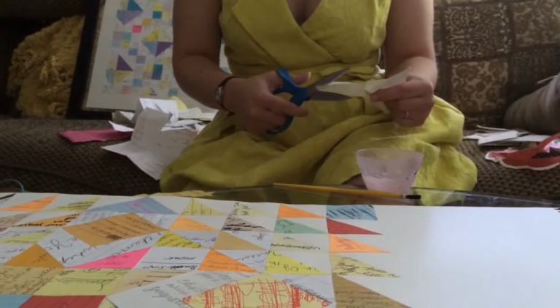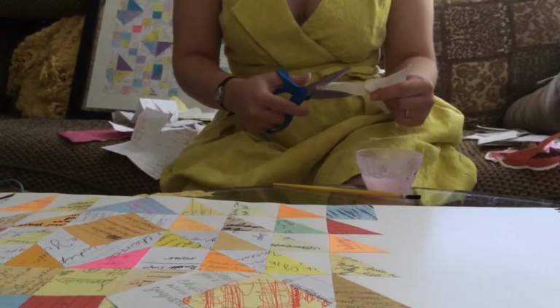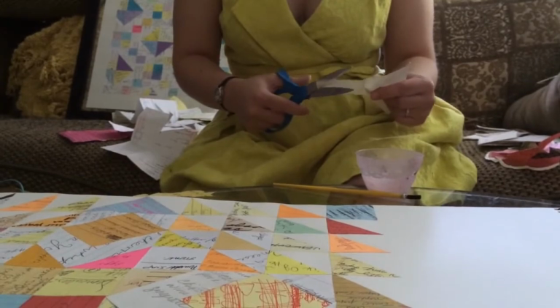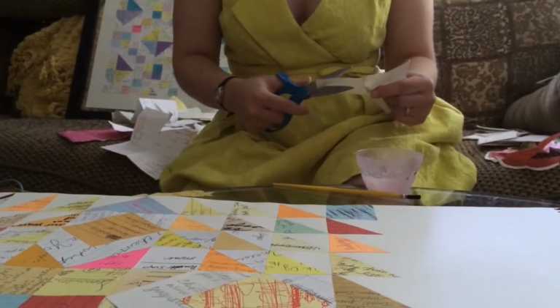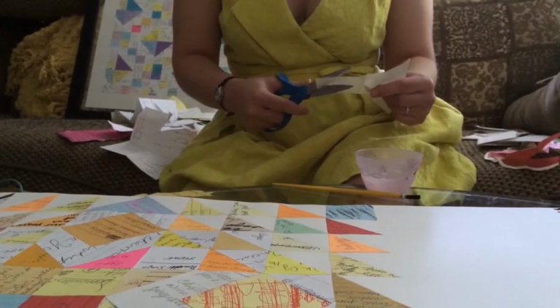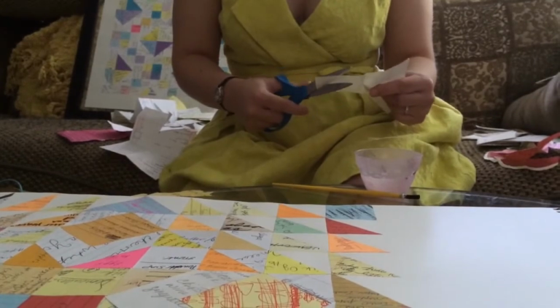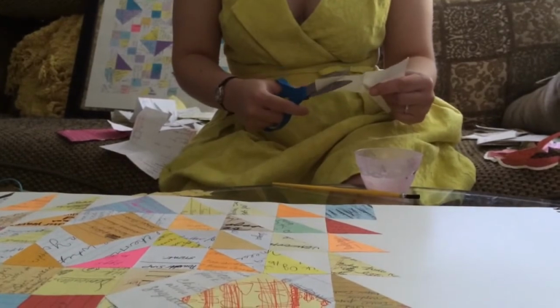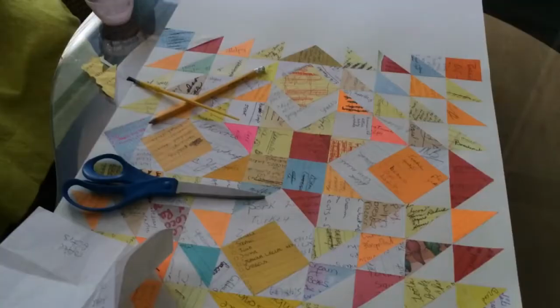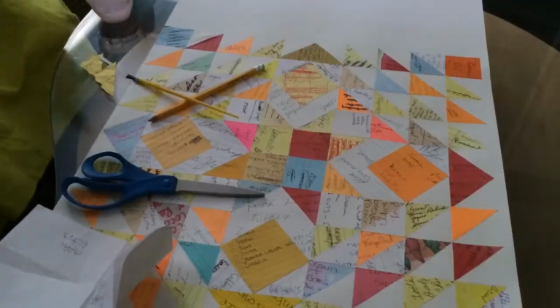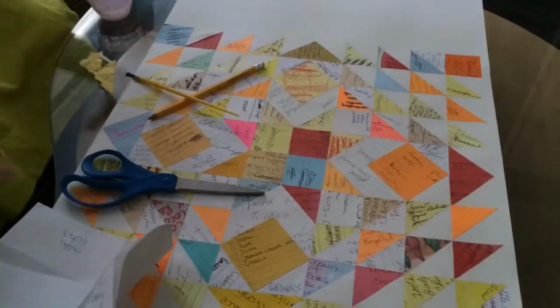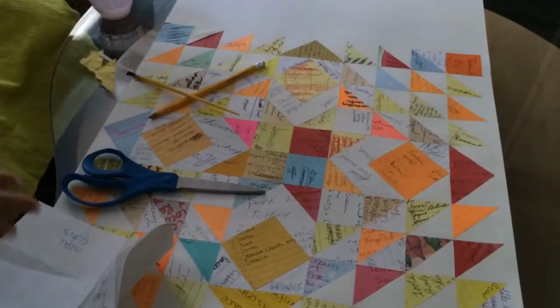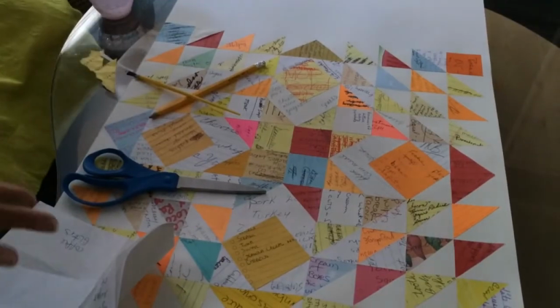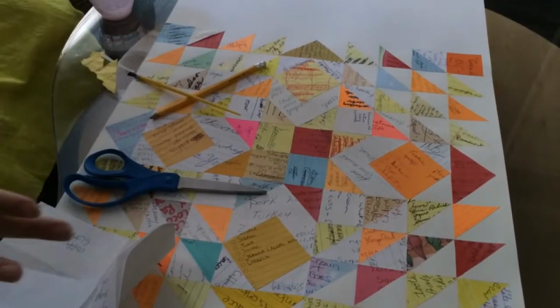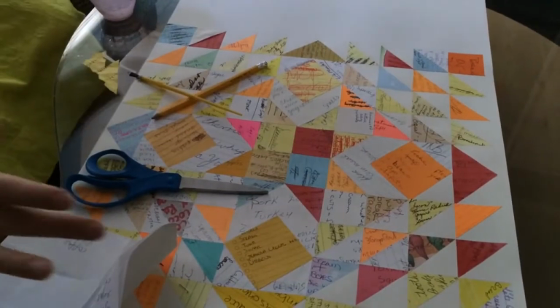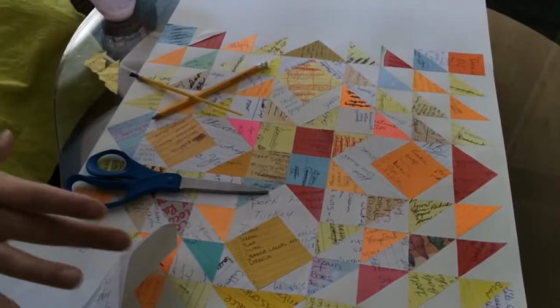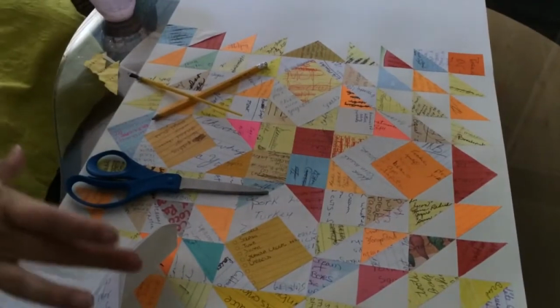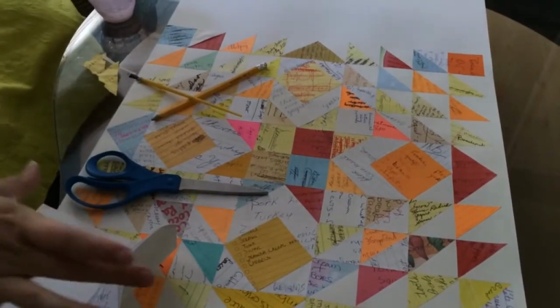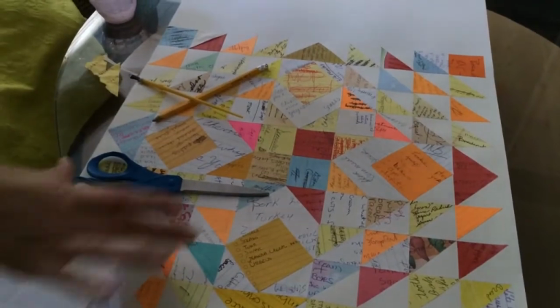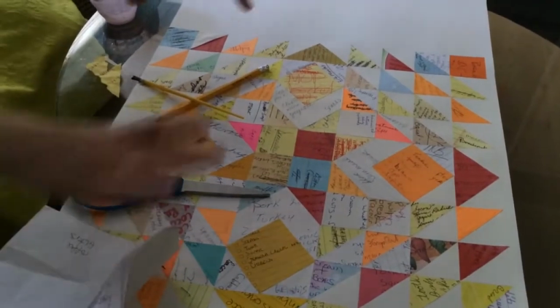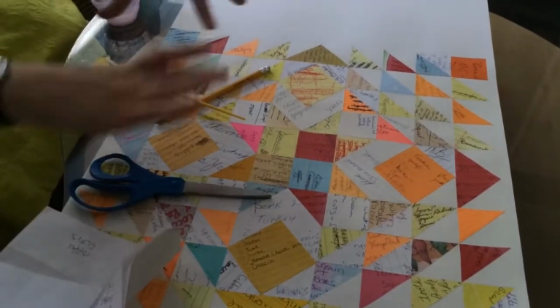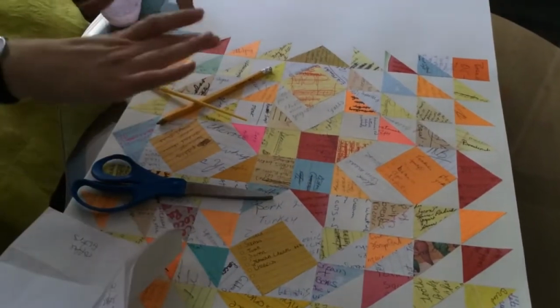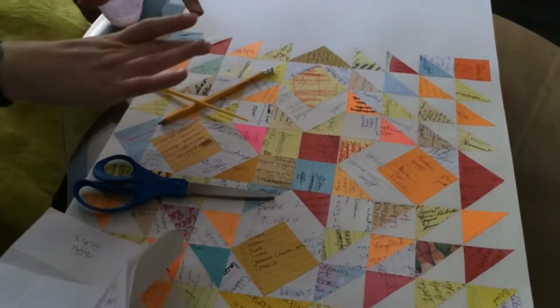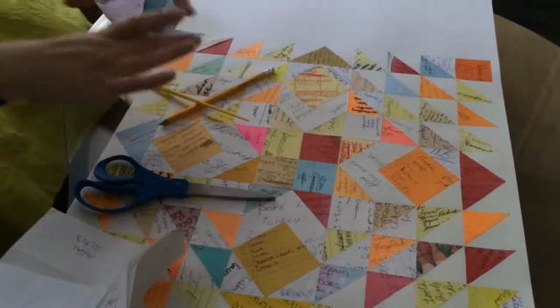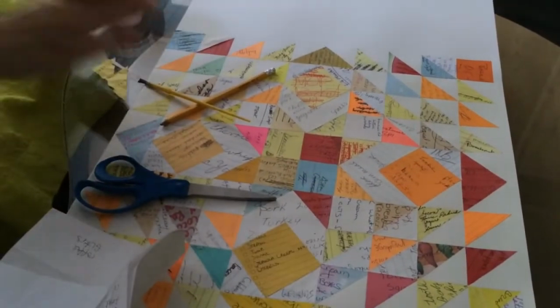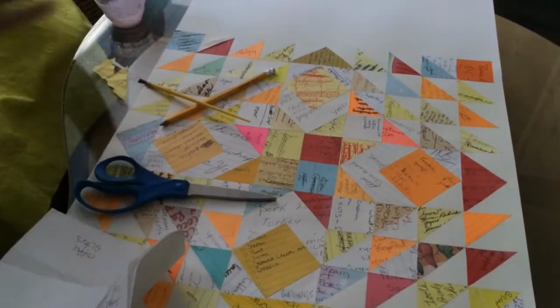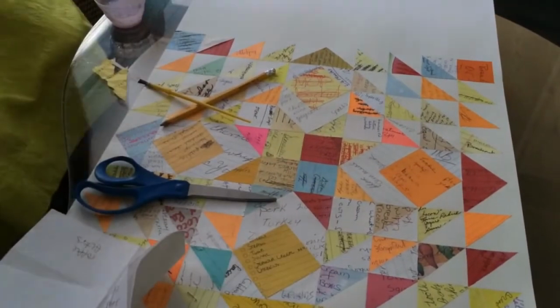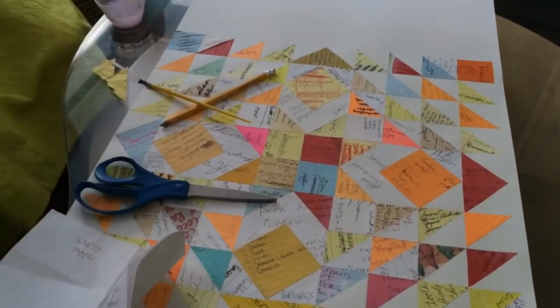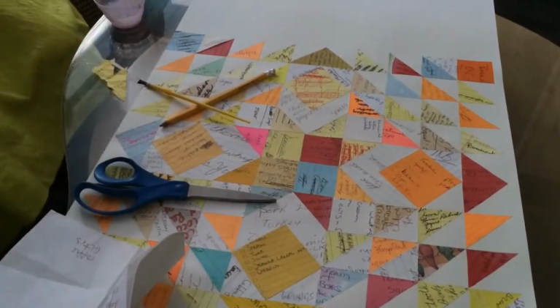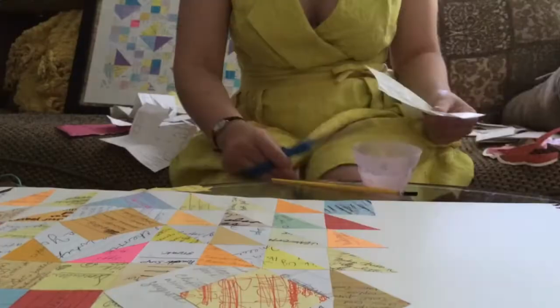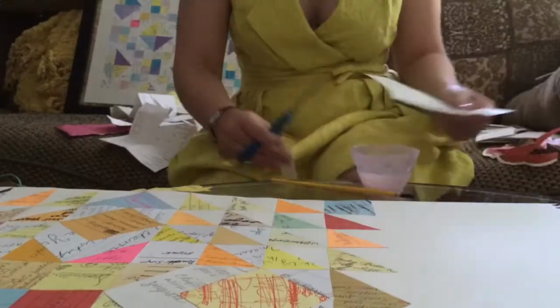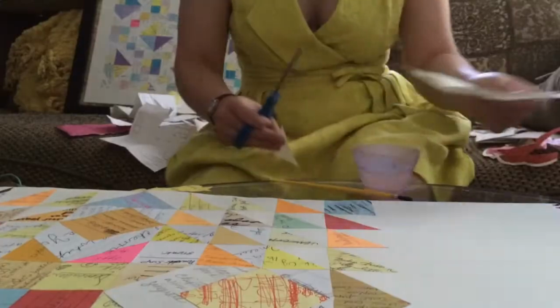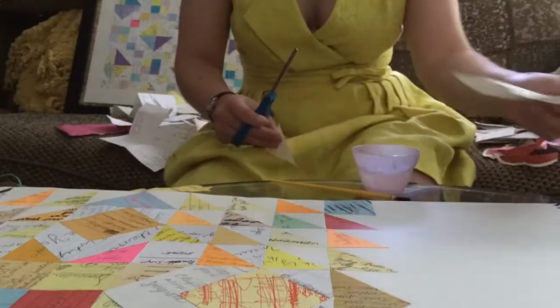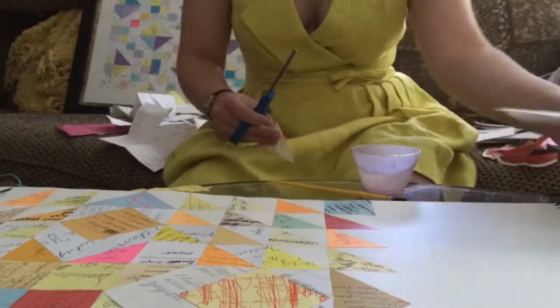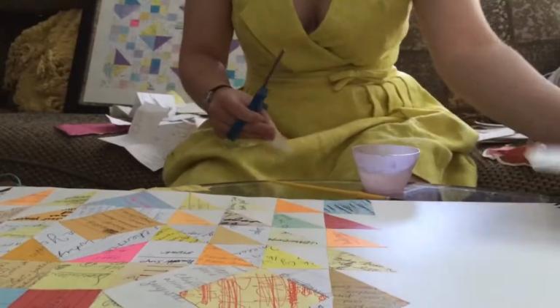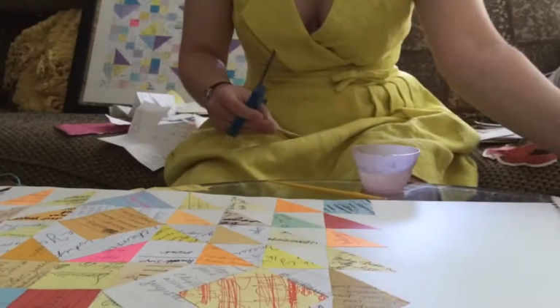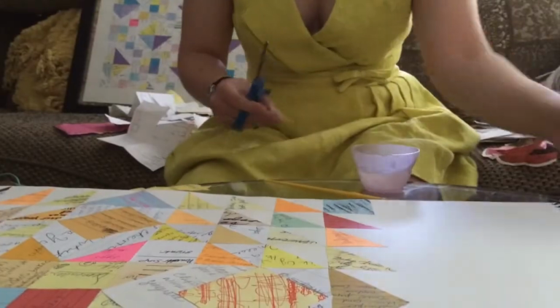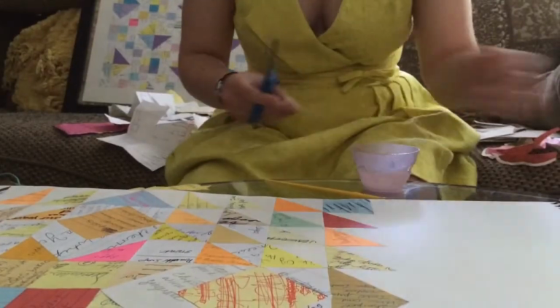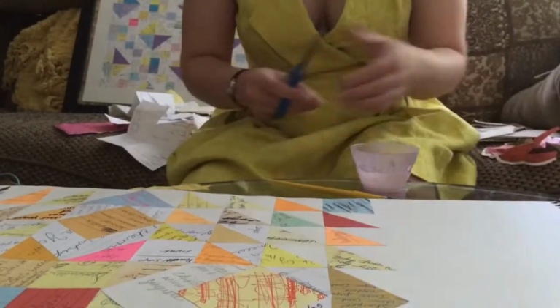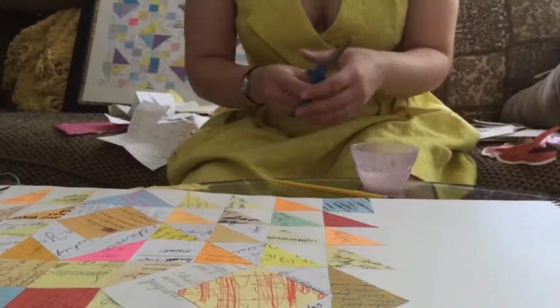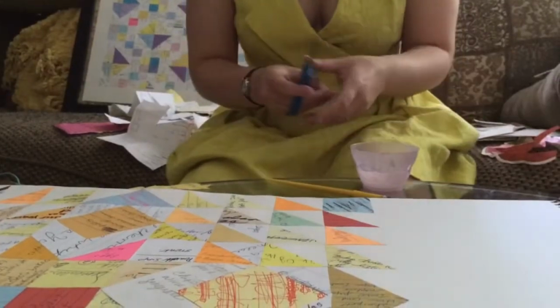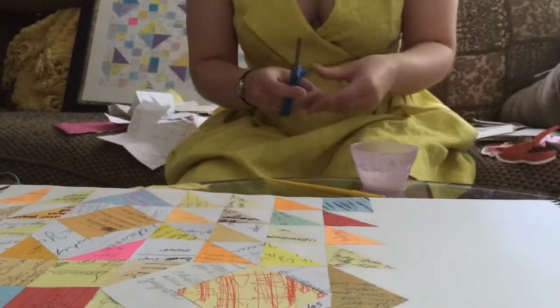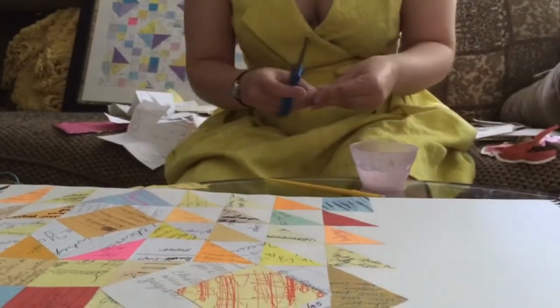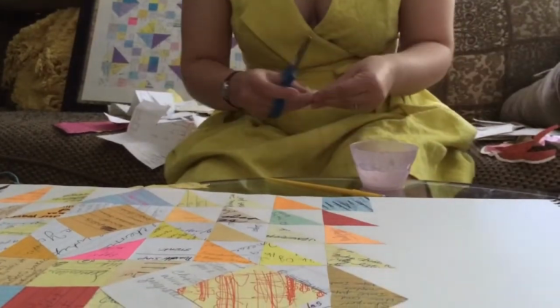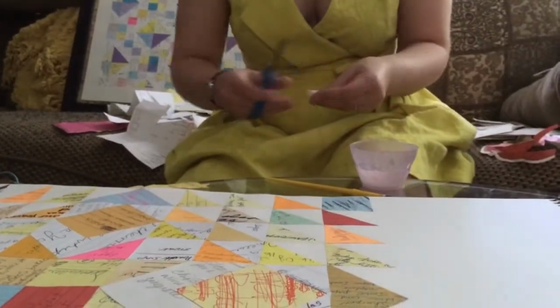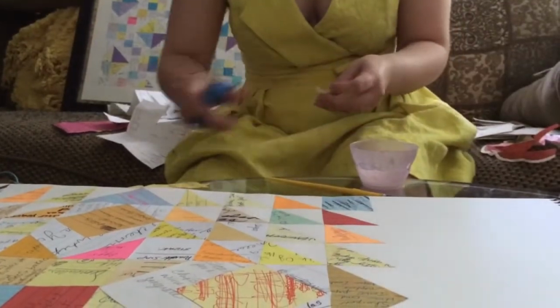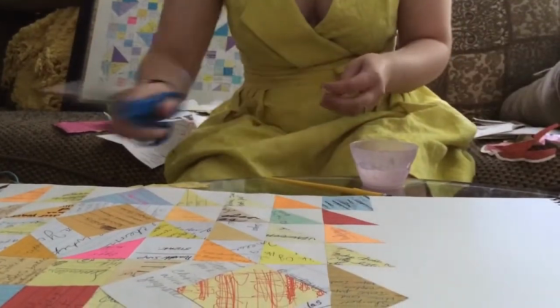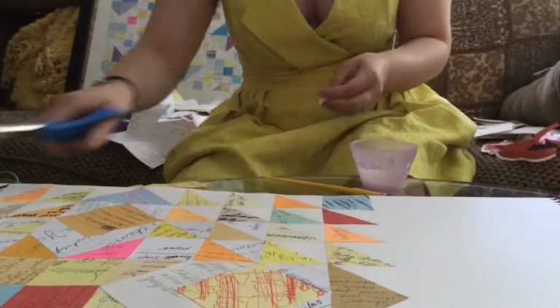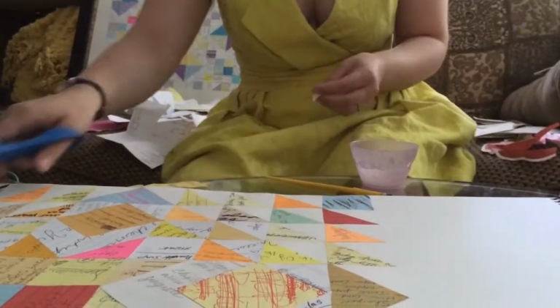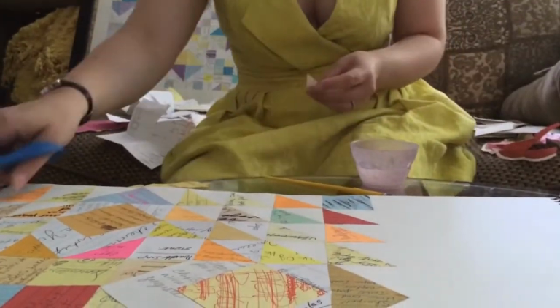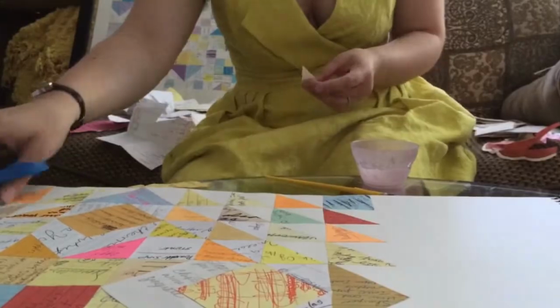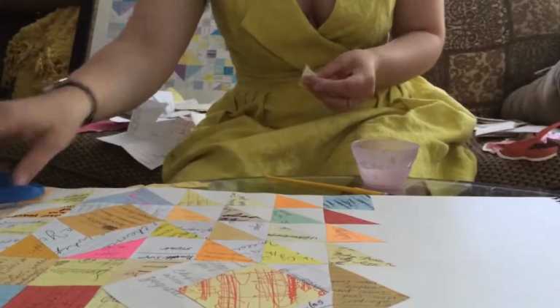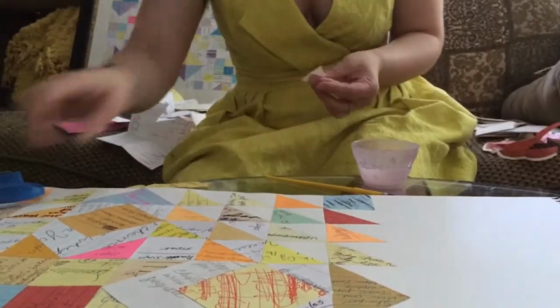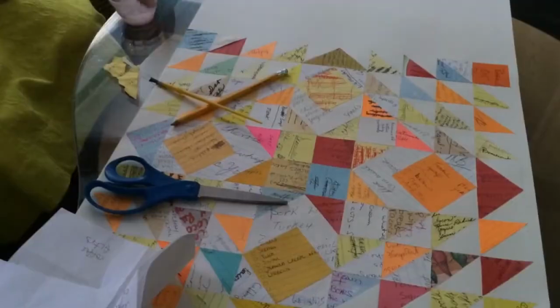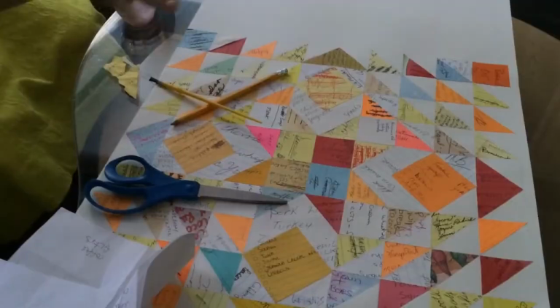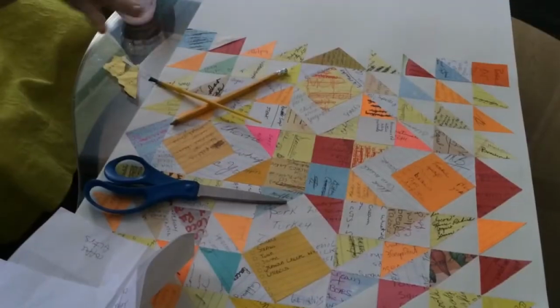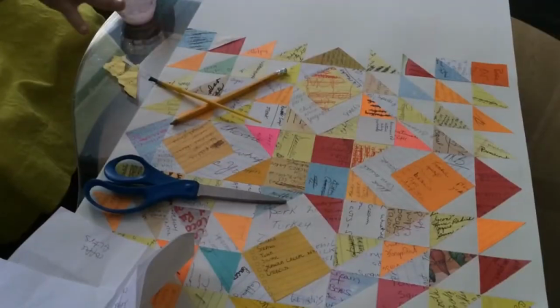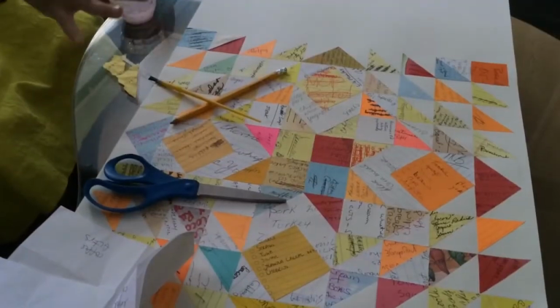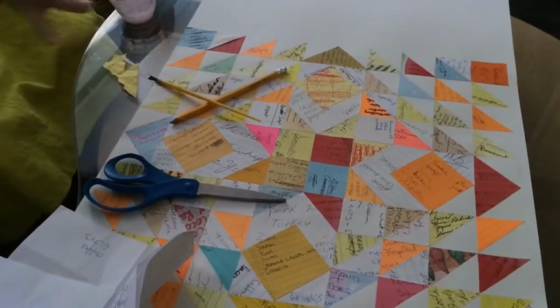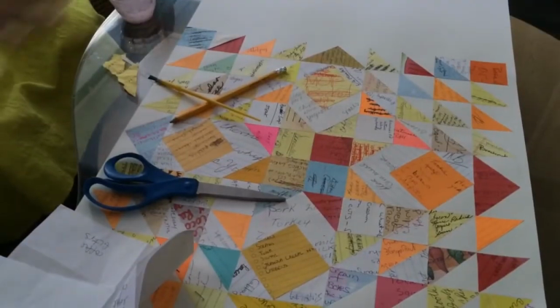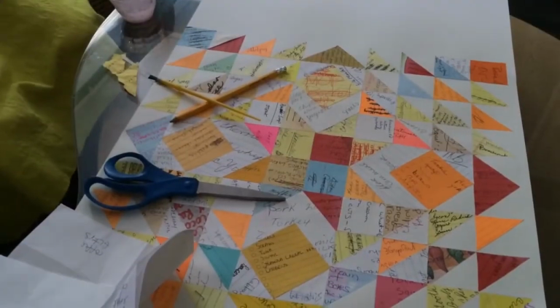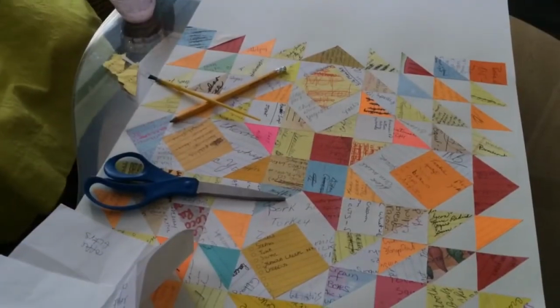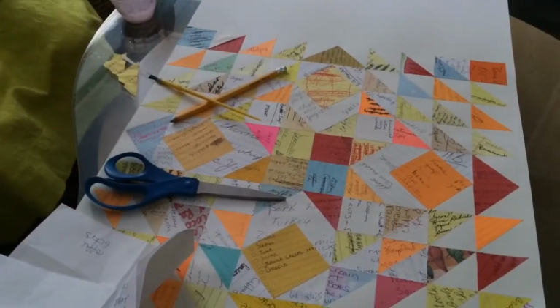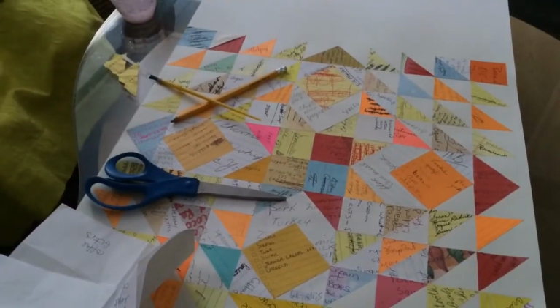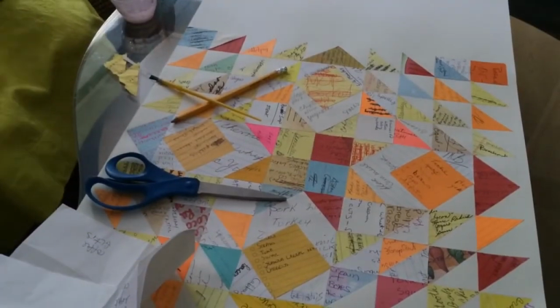You want the eye to go towards the center generally, so I'll kind of direct everything there.